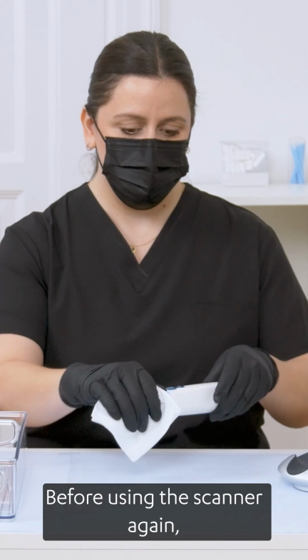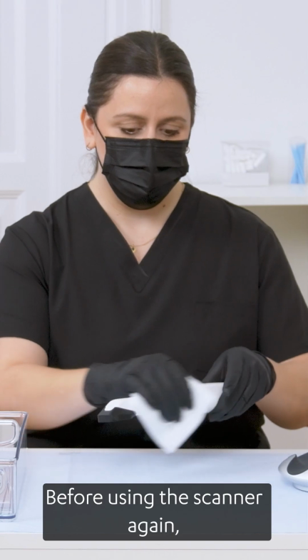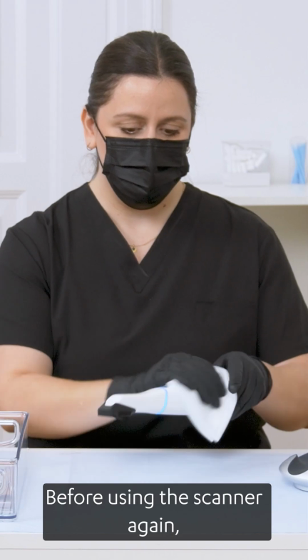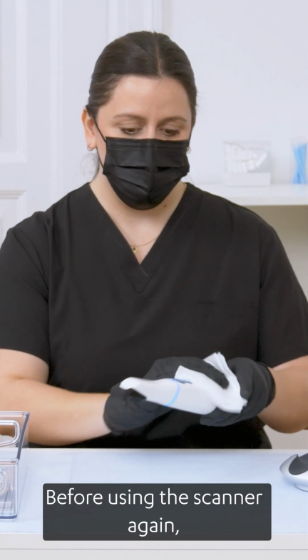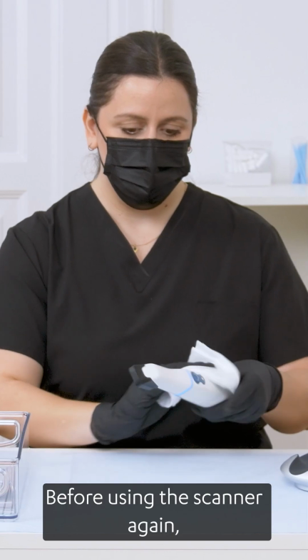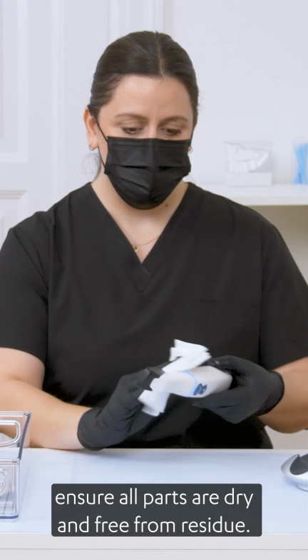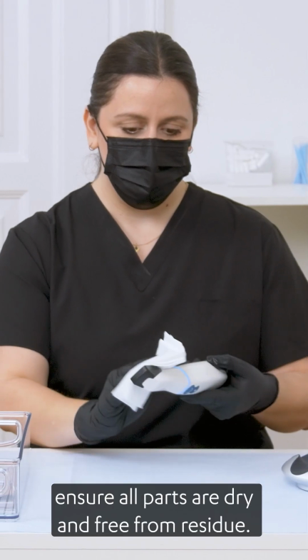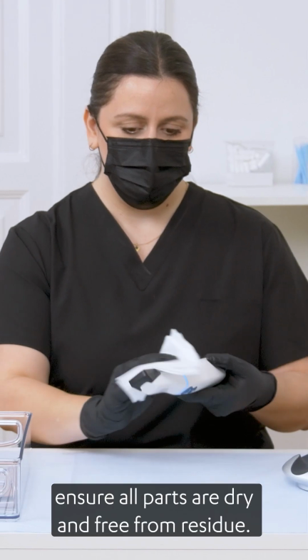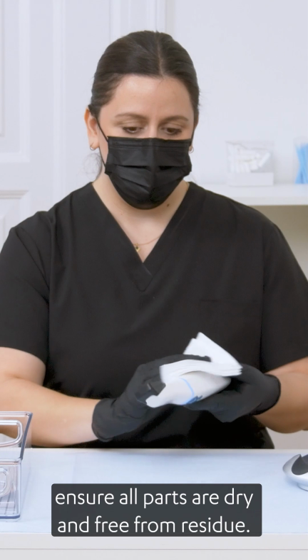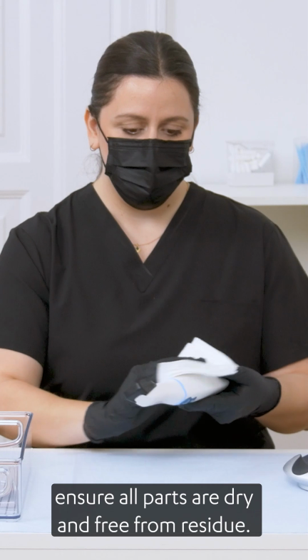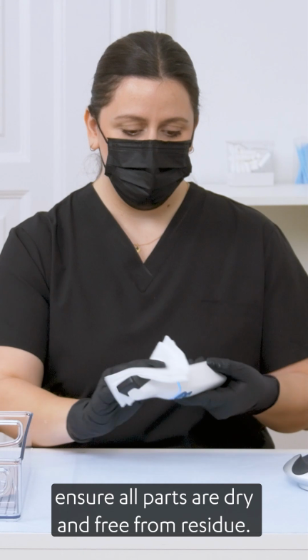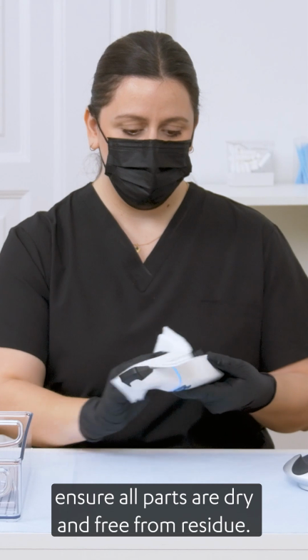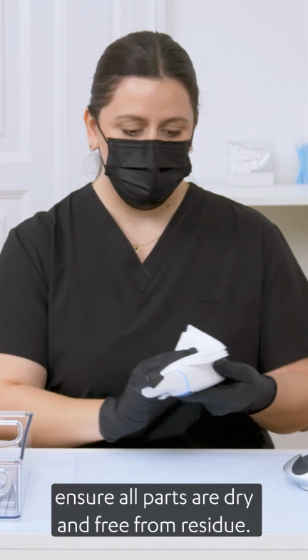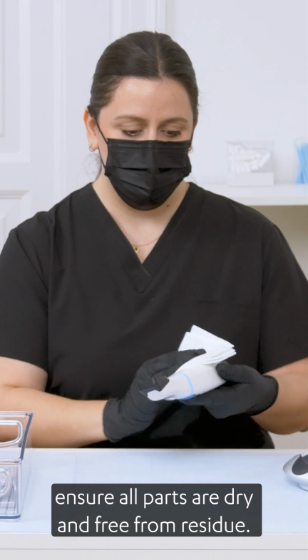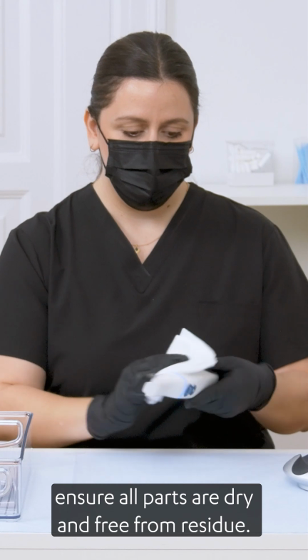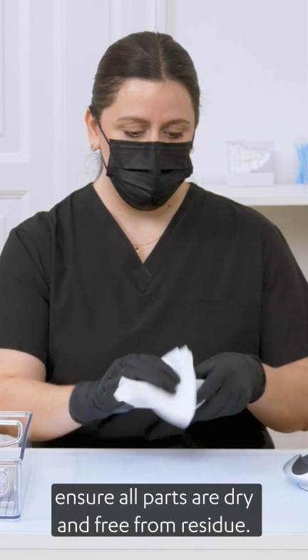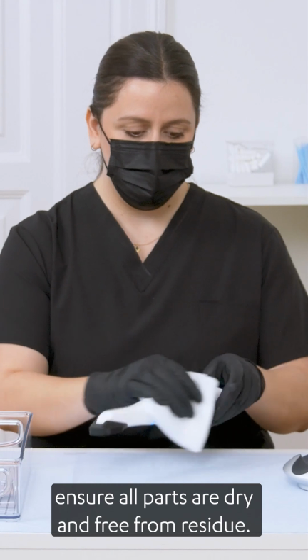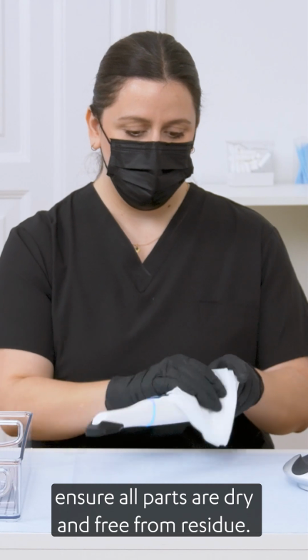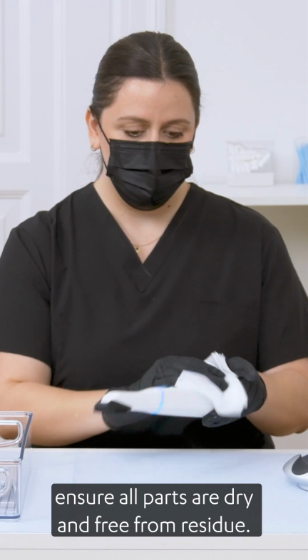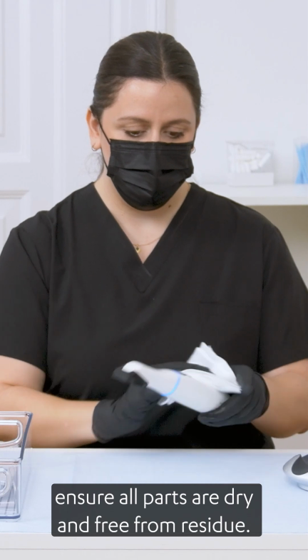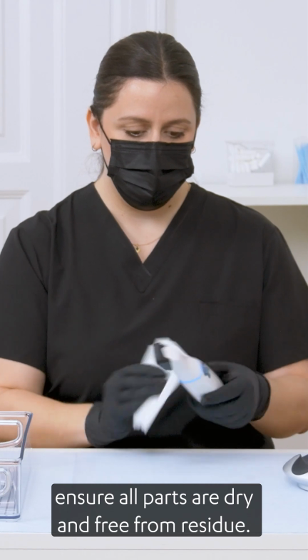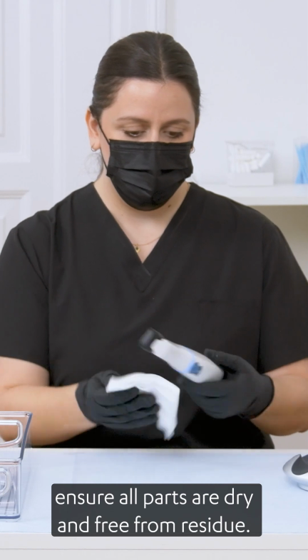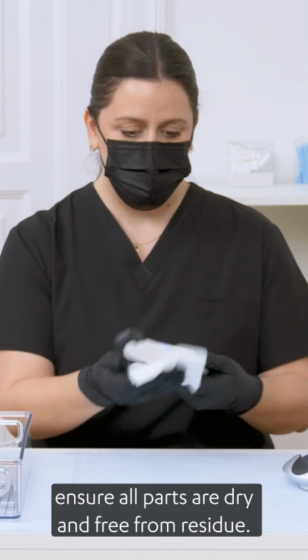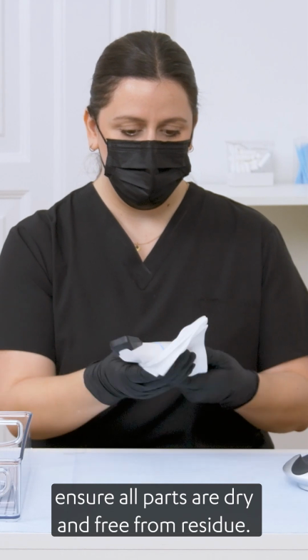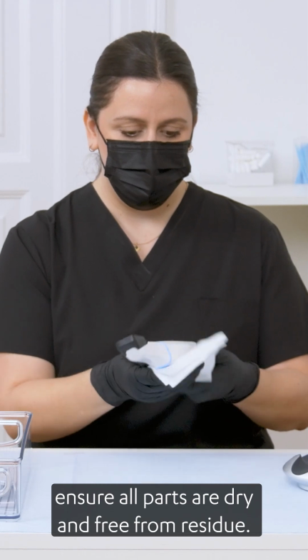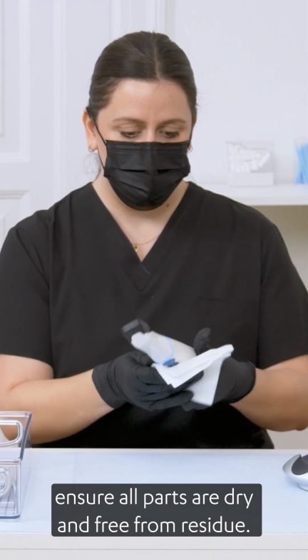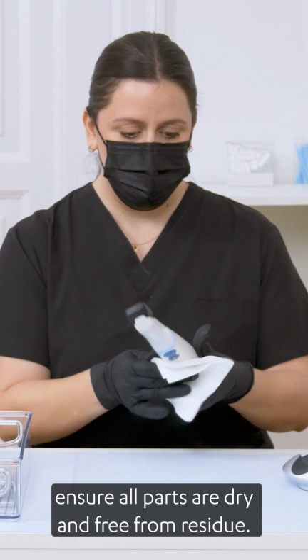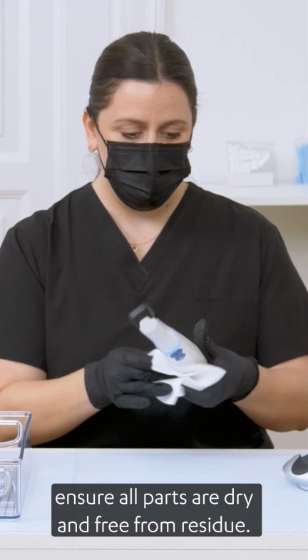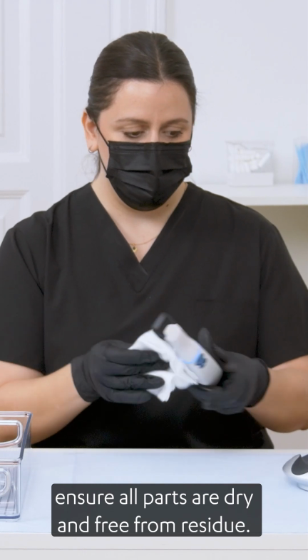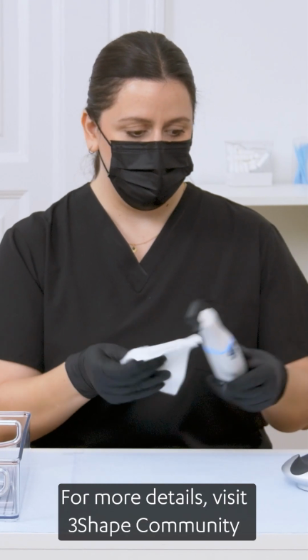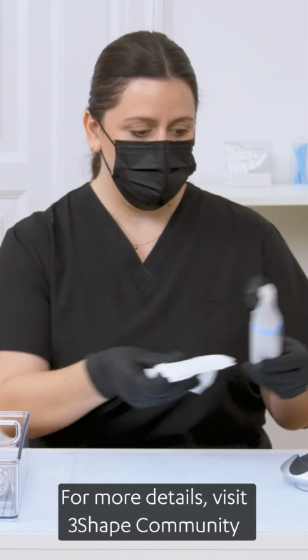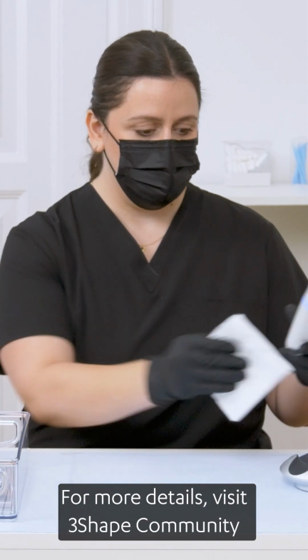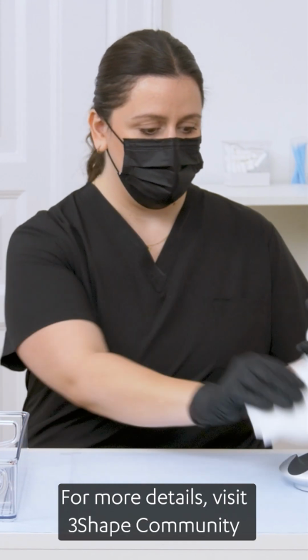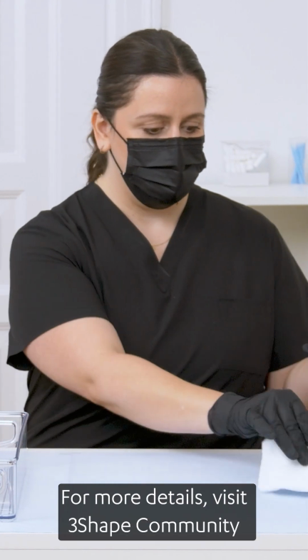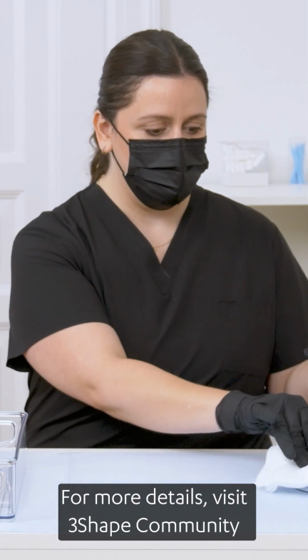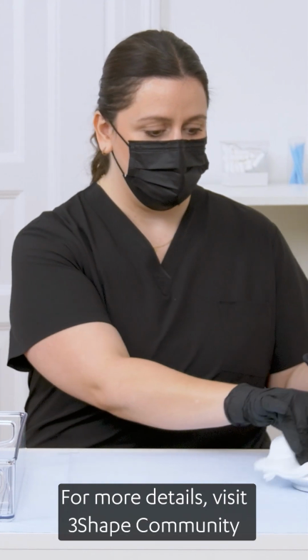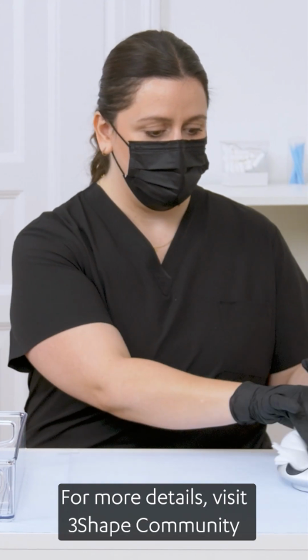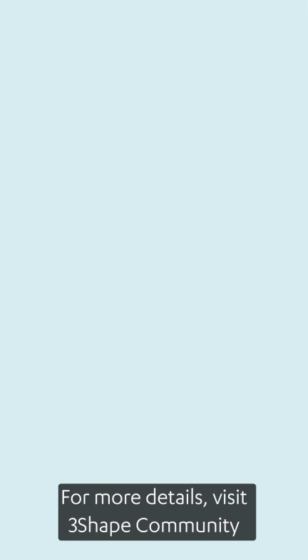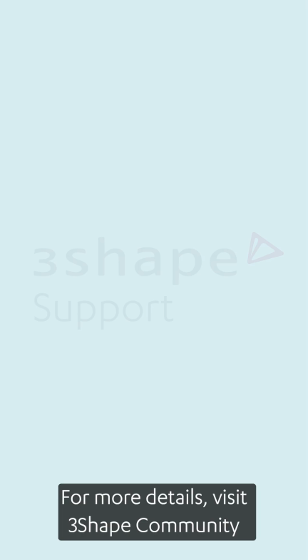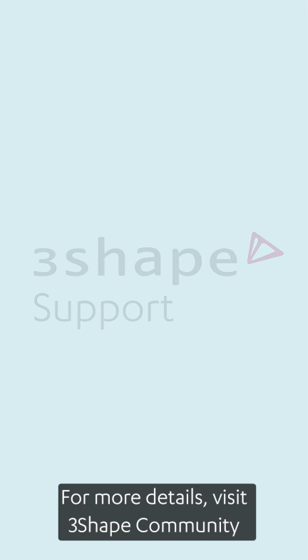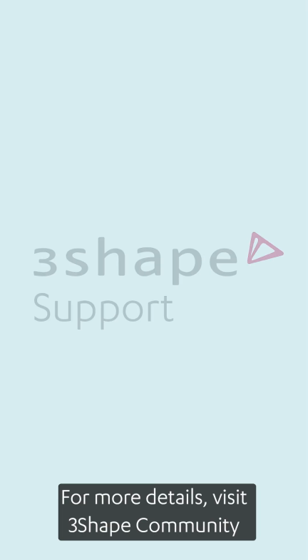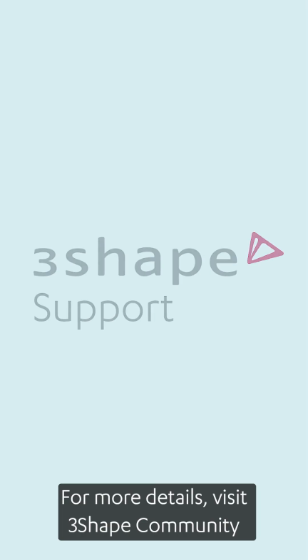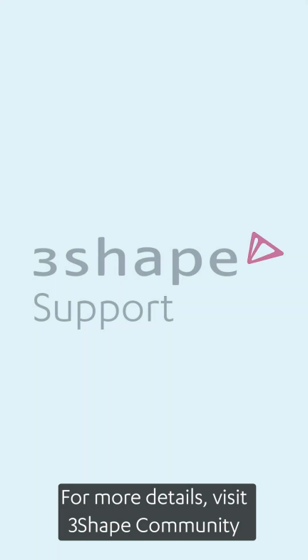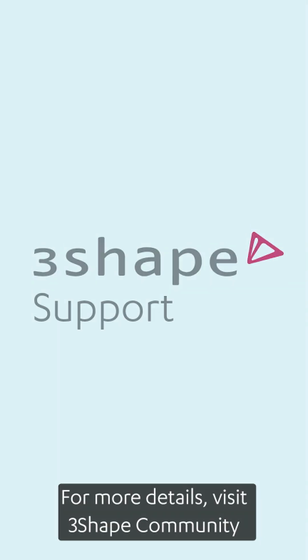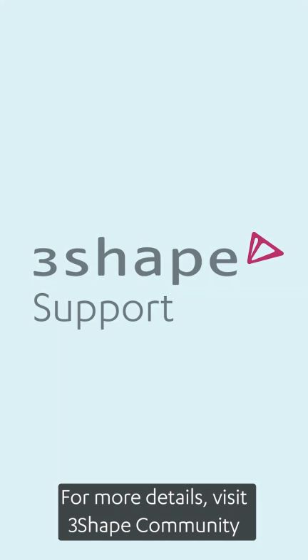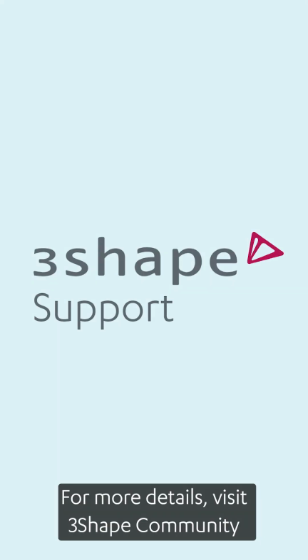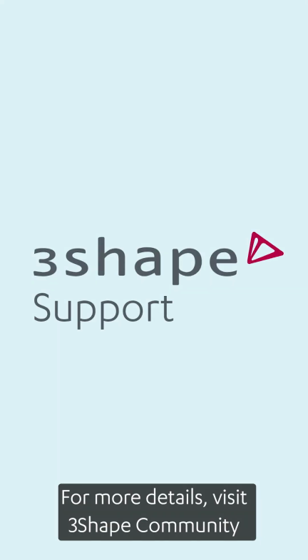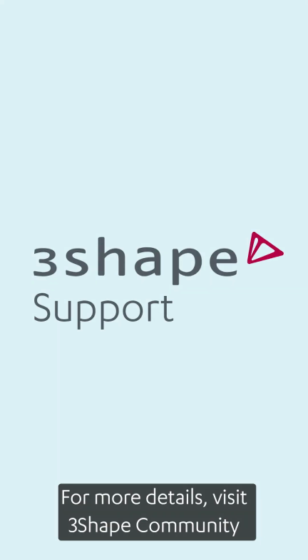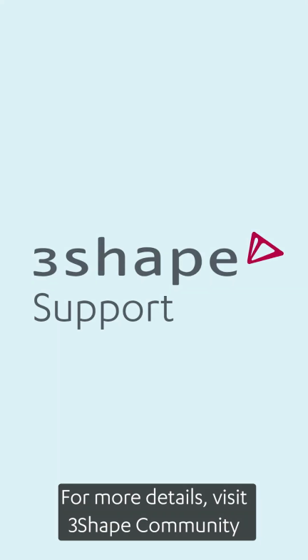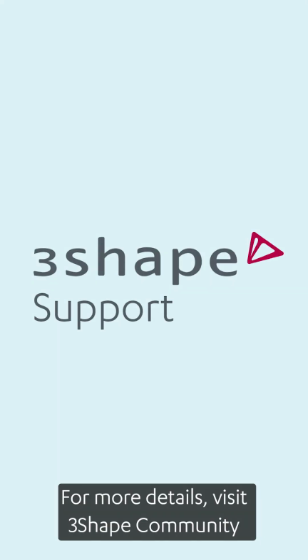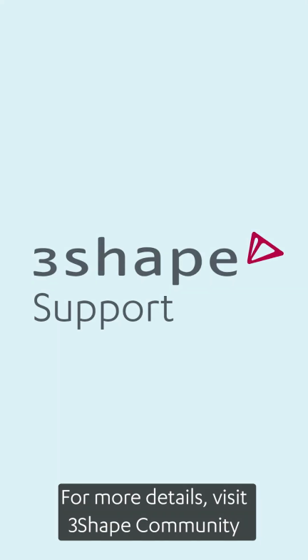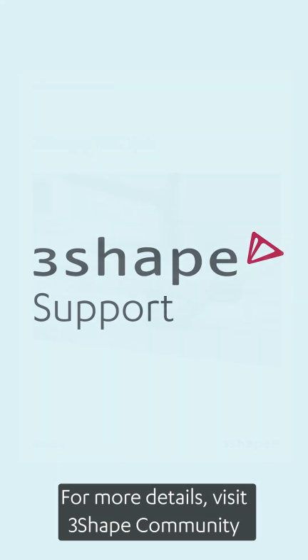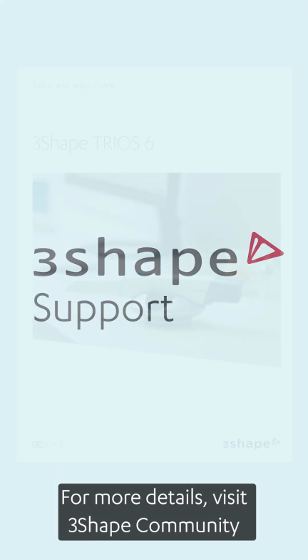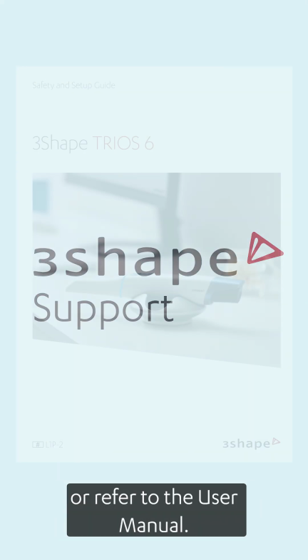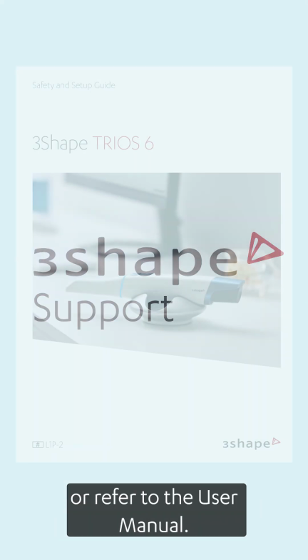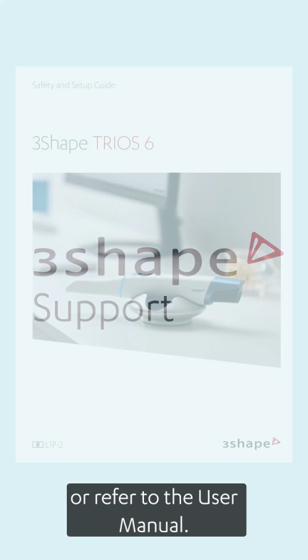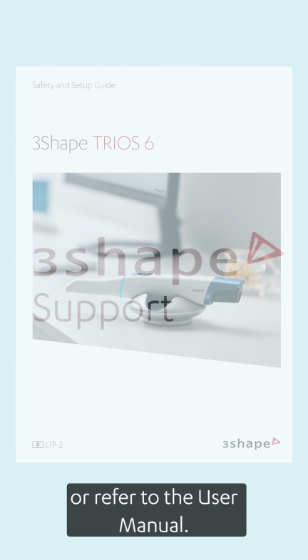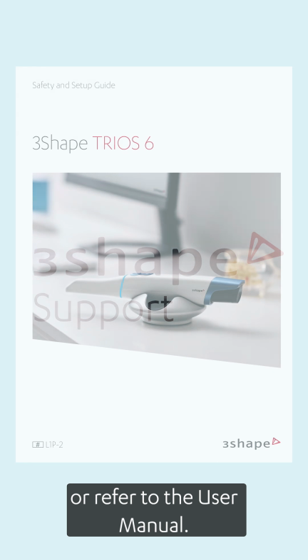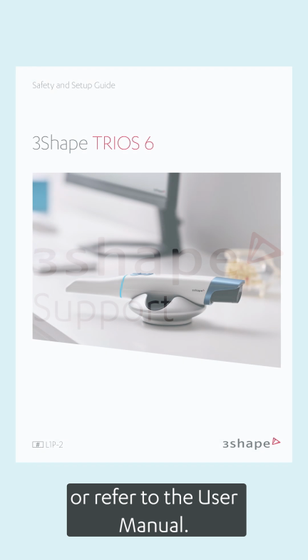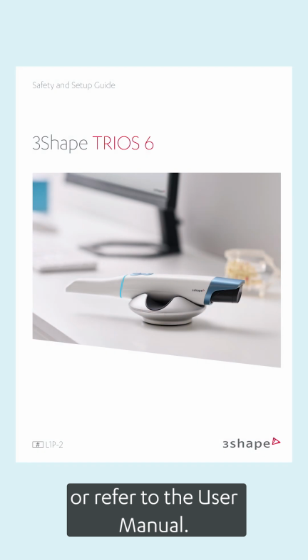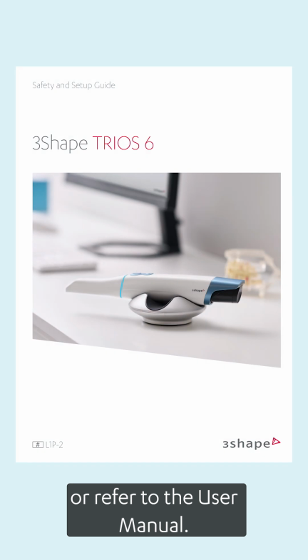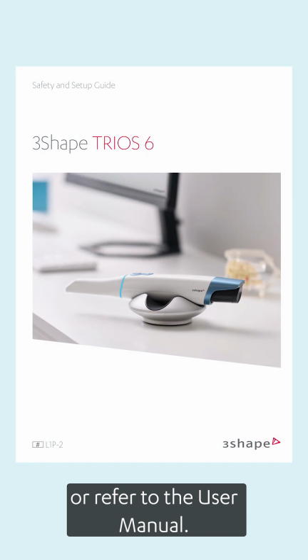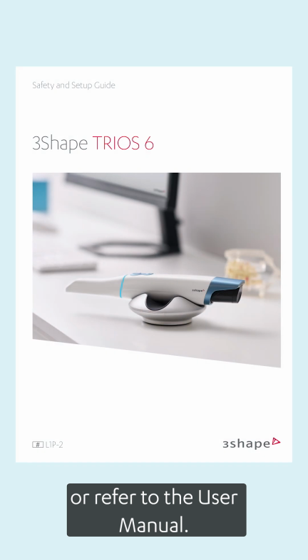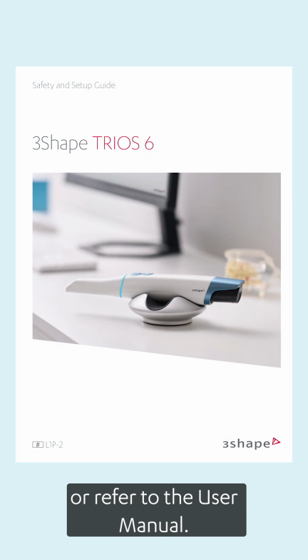Before using the scanner again, ensure all parts are dry and free from residue. For more details, visit 3Shape Community or refer to the user manual.